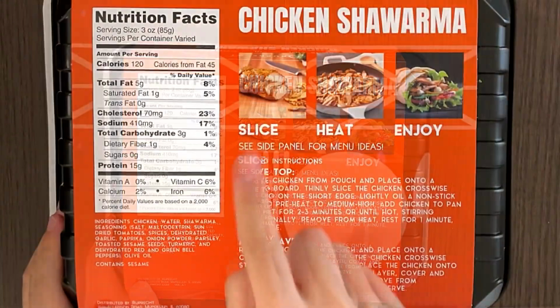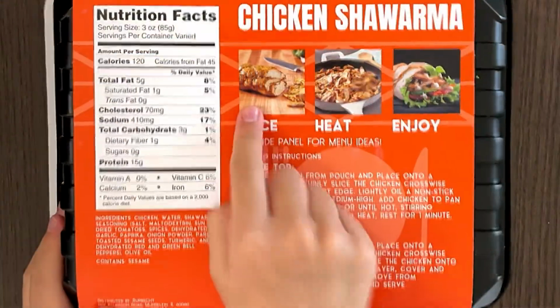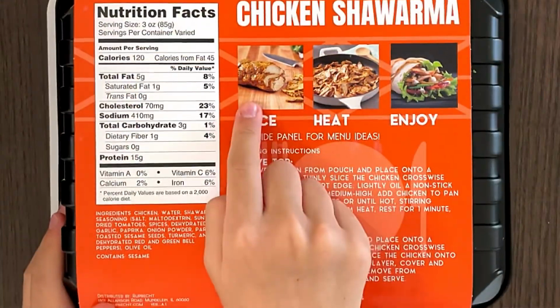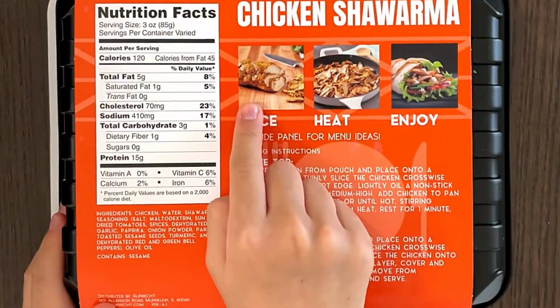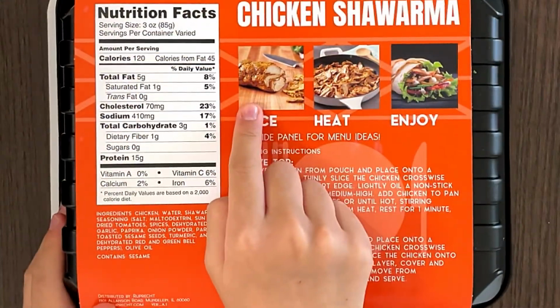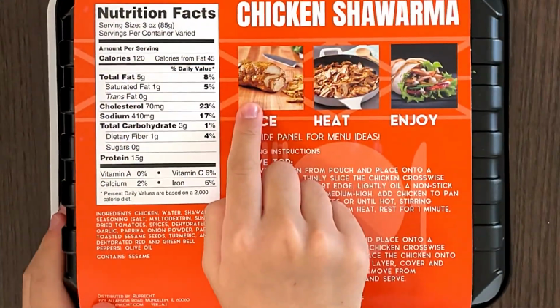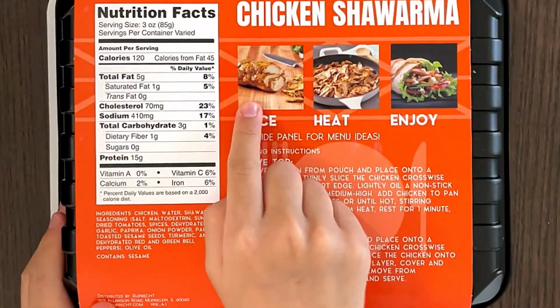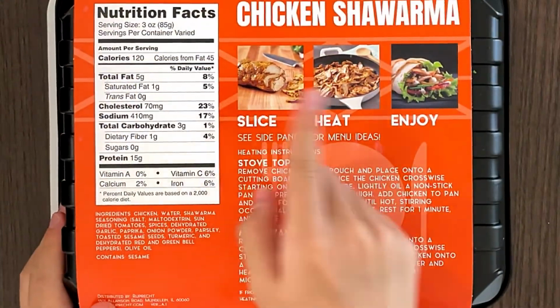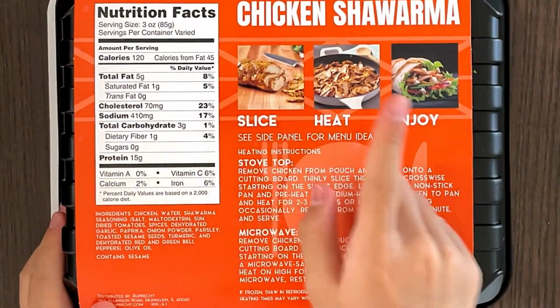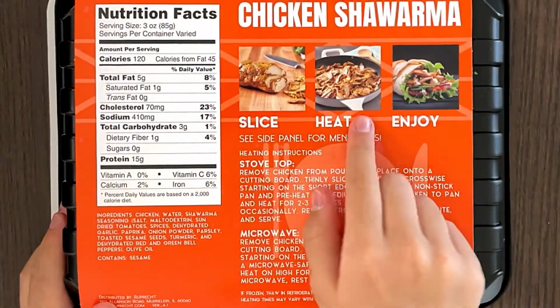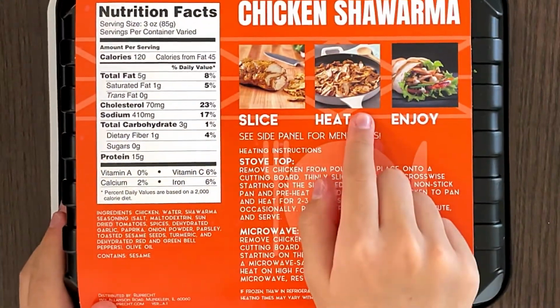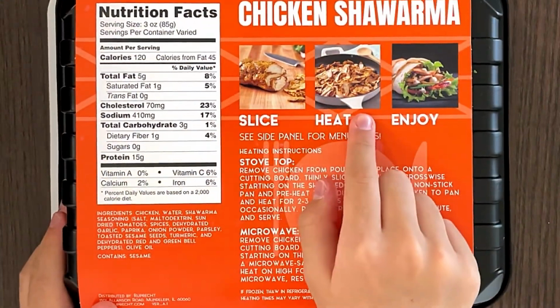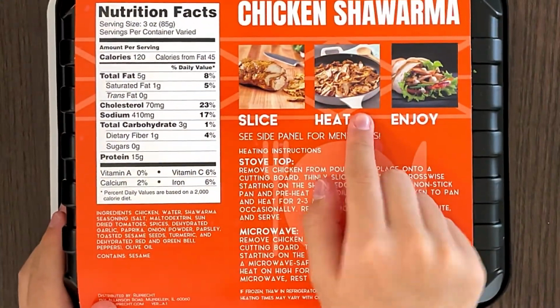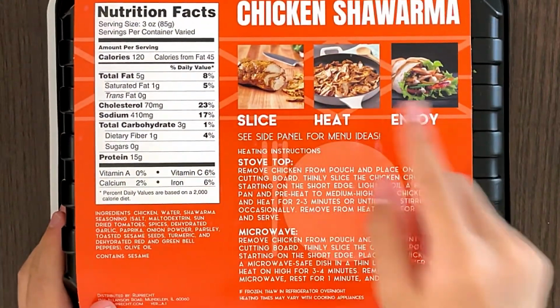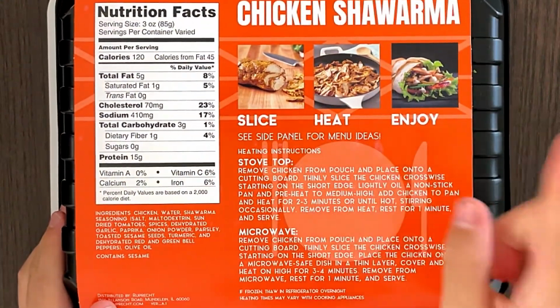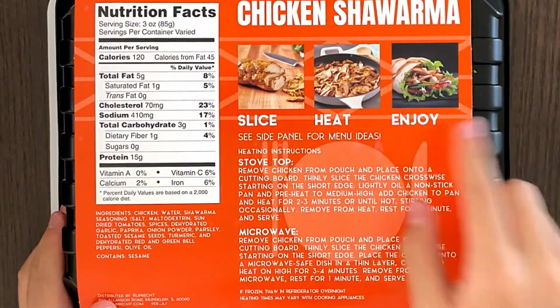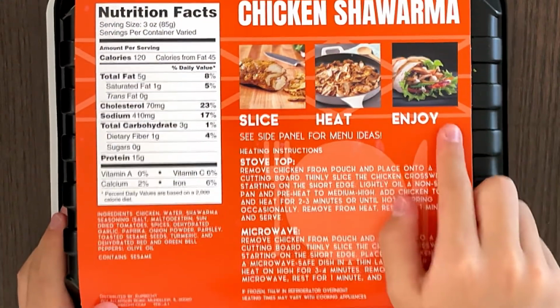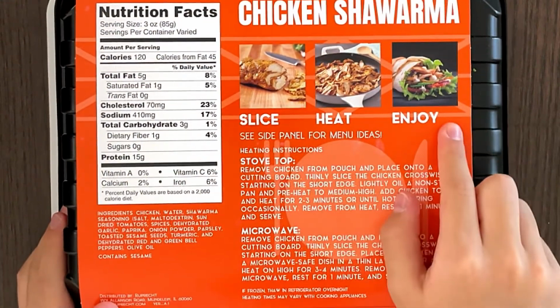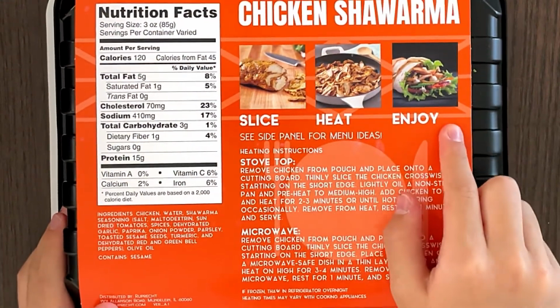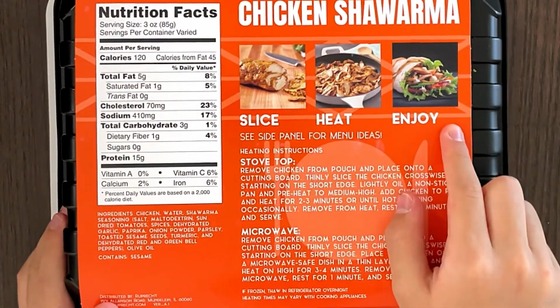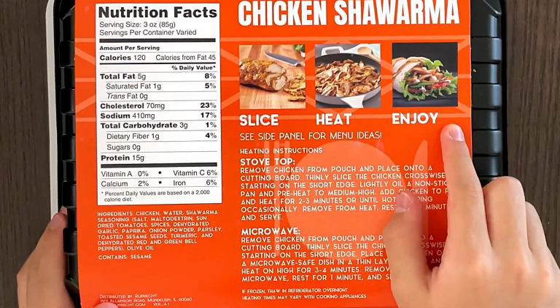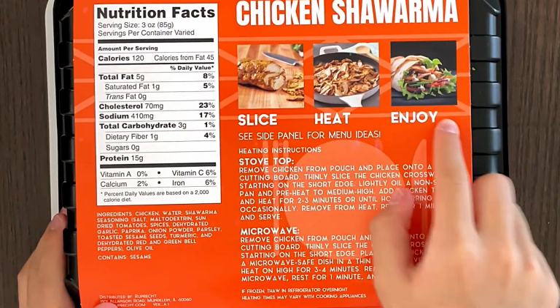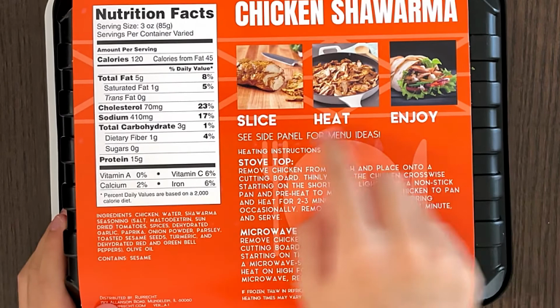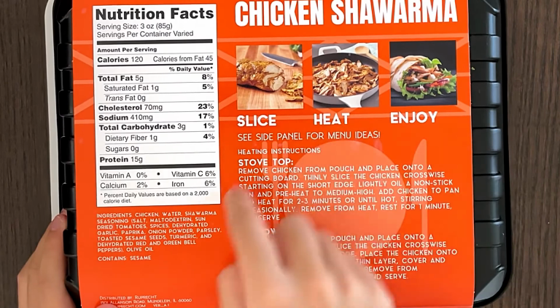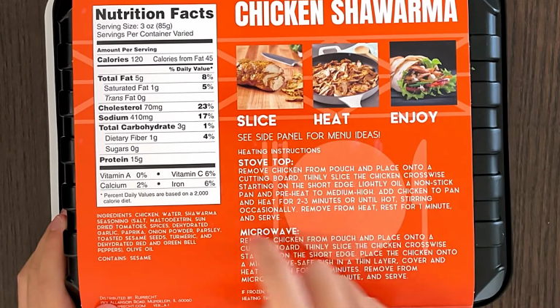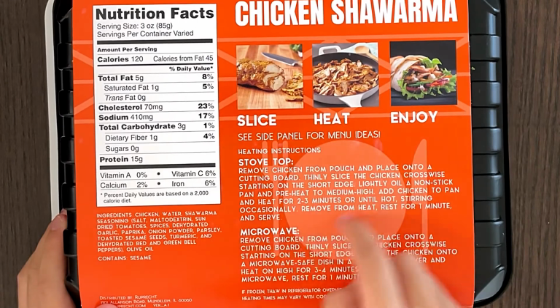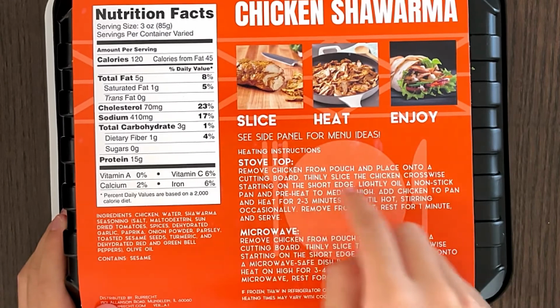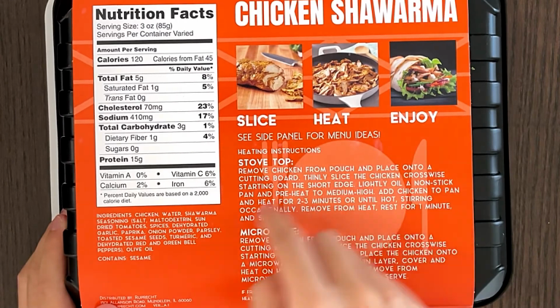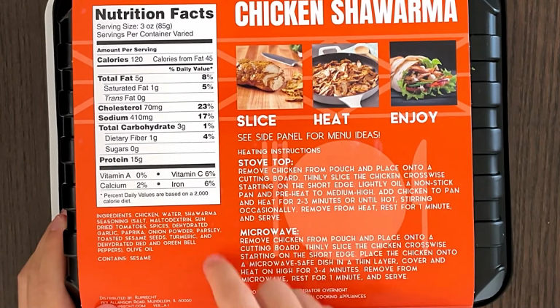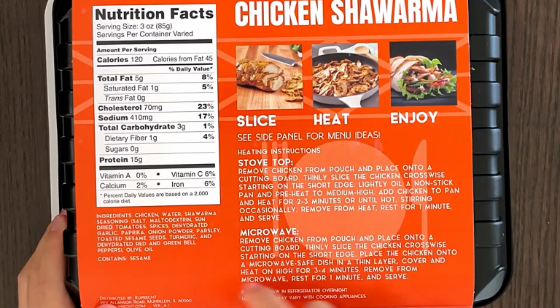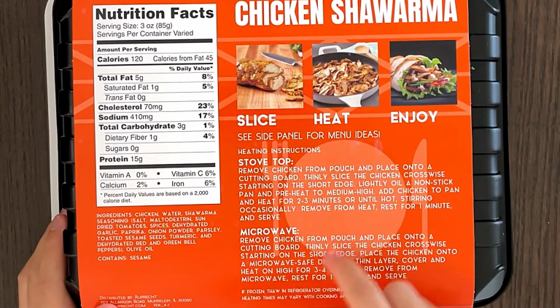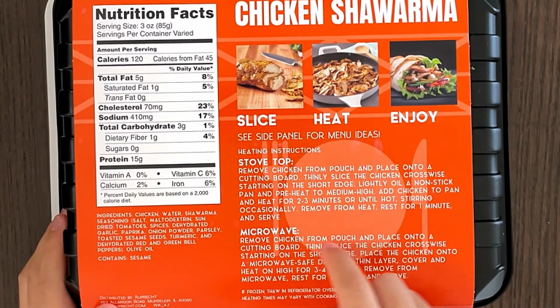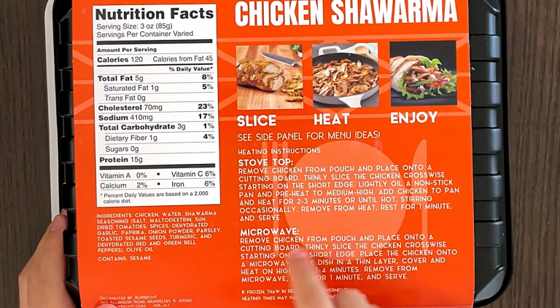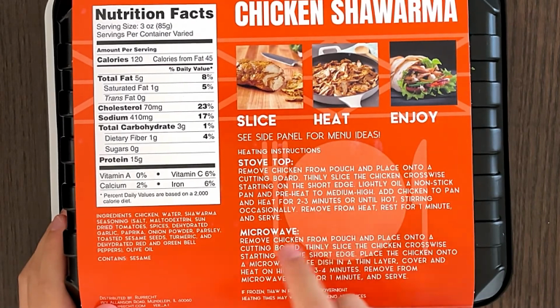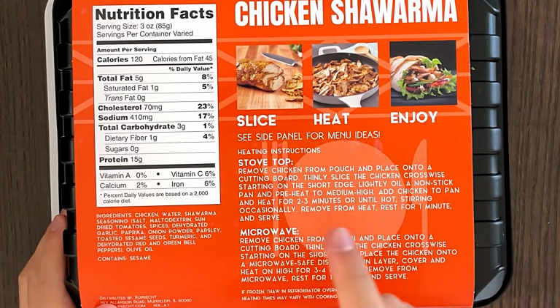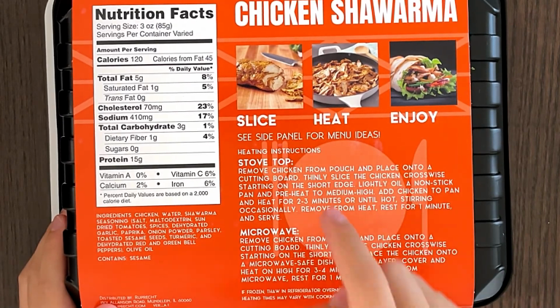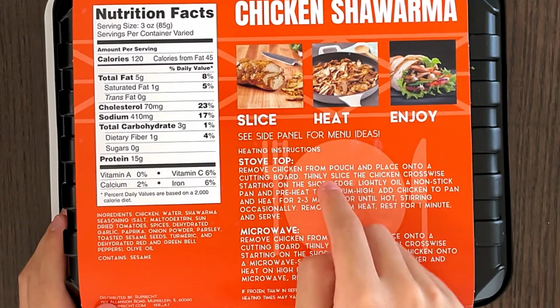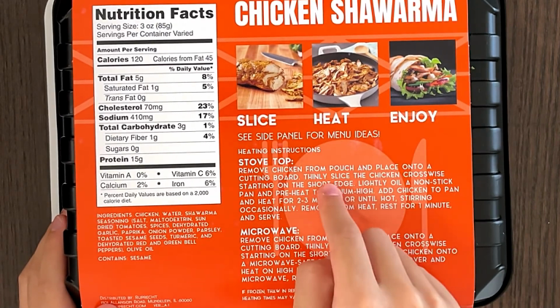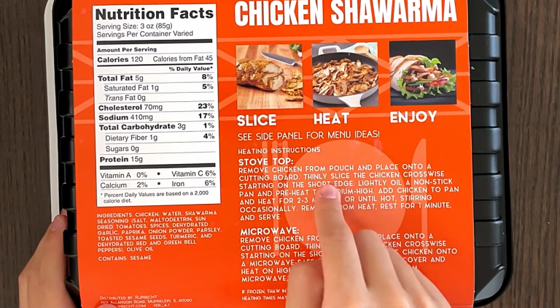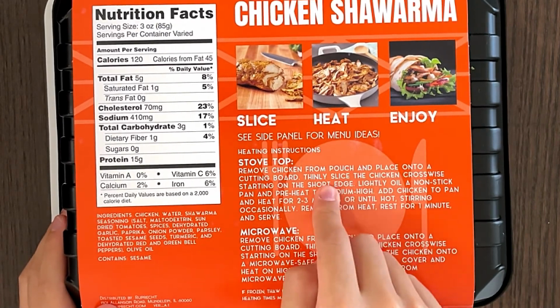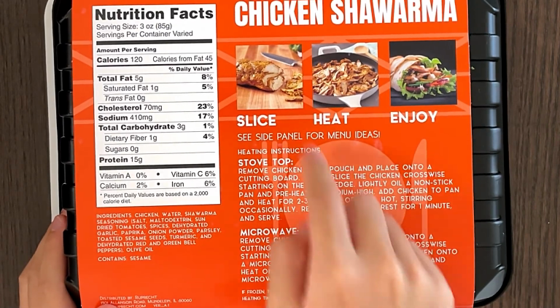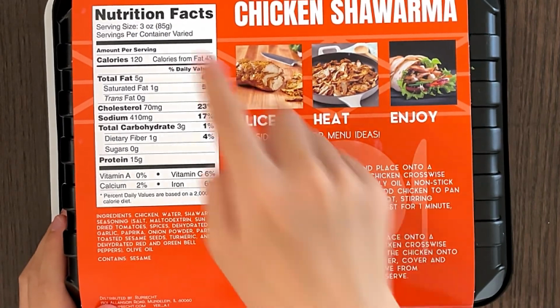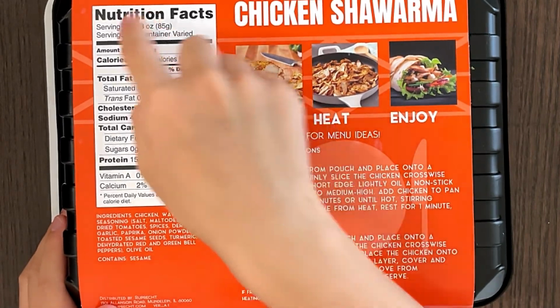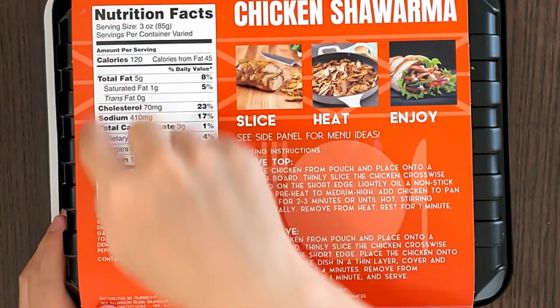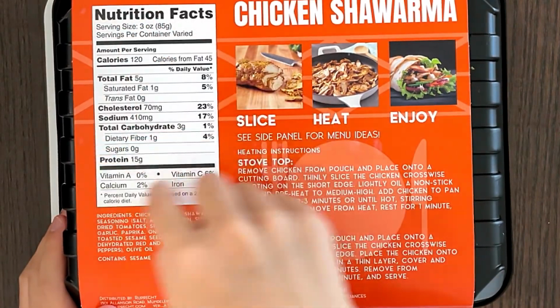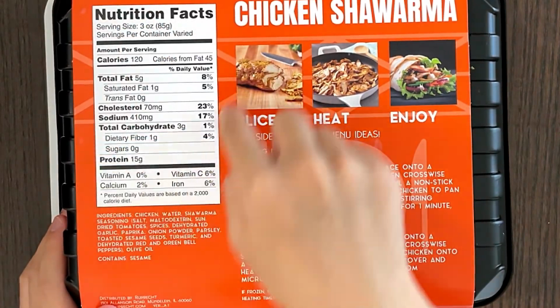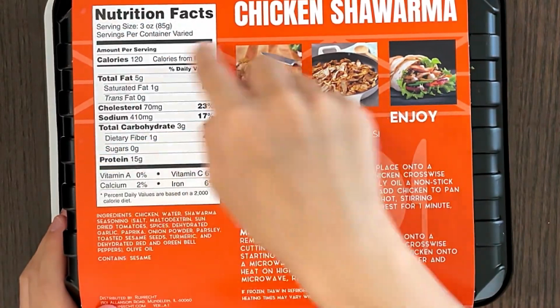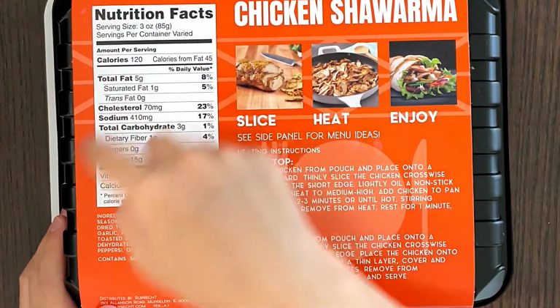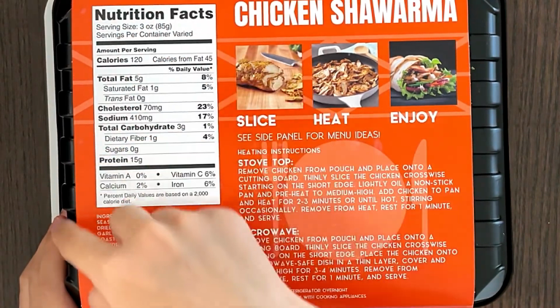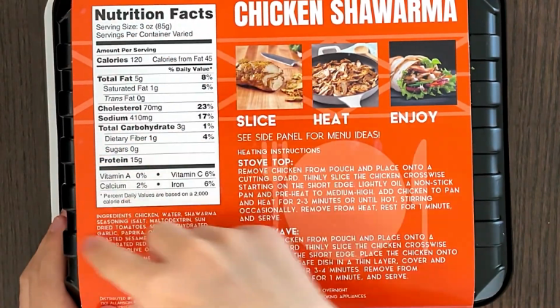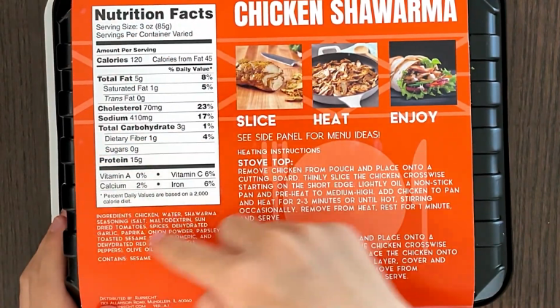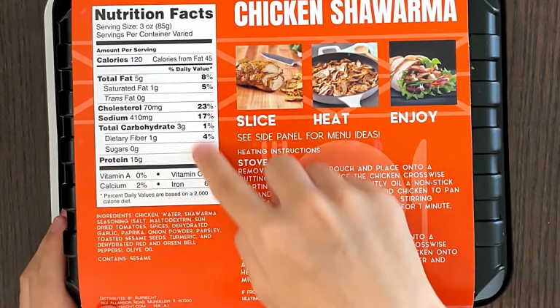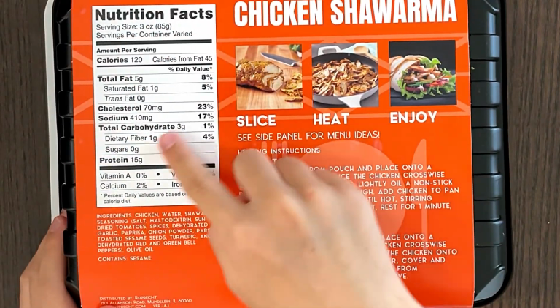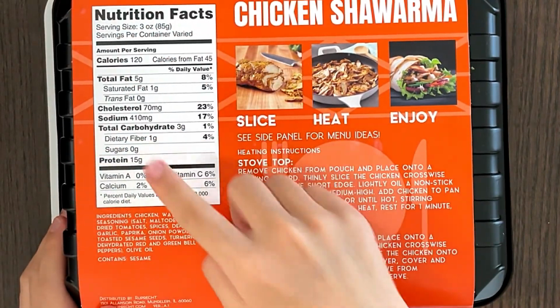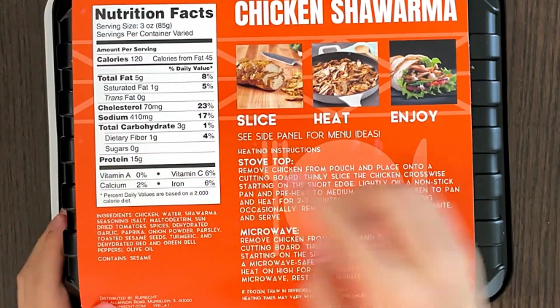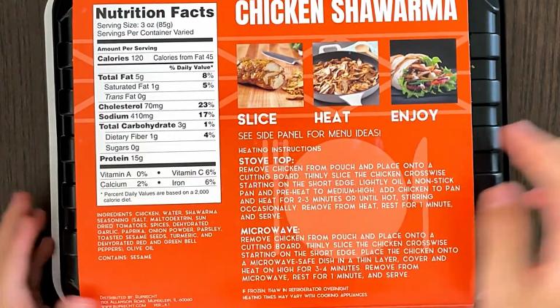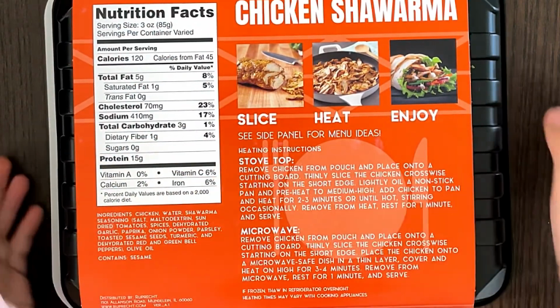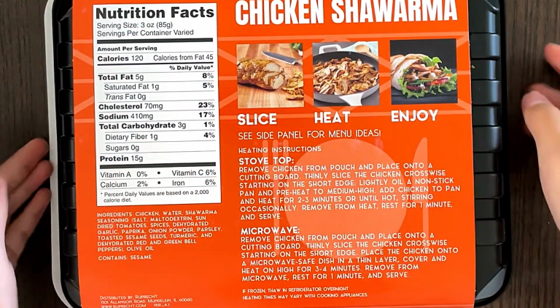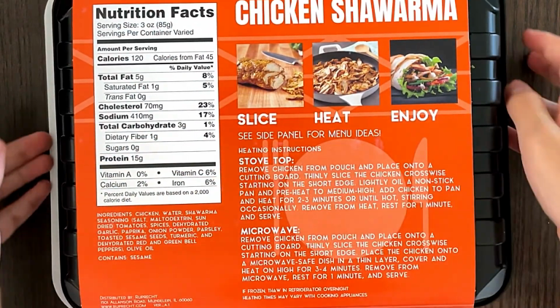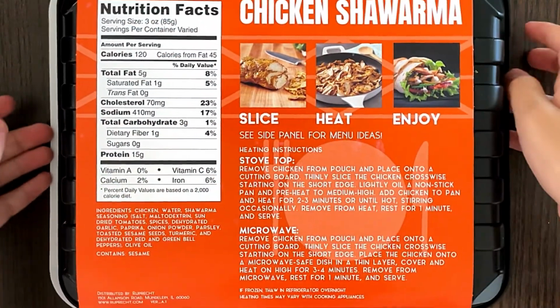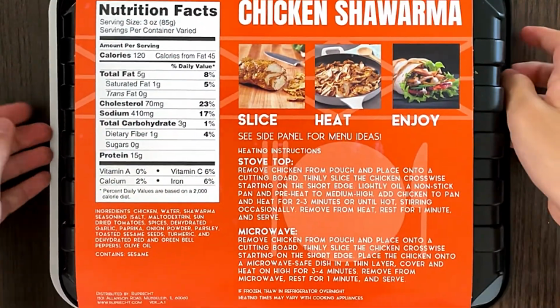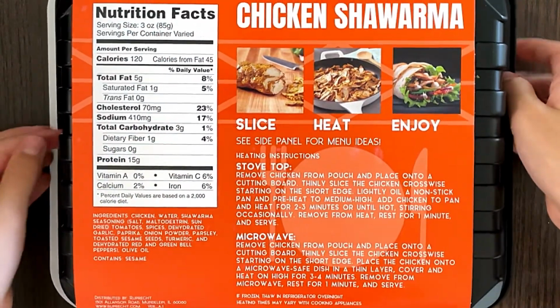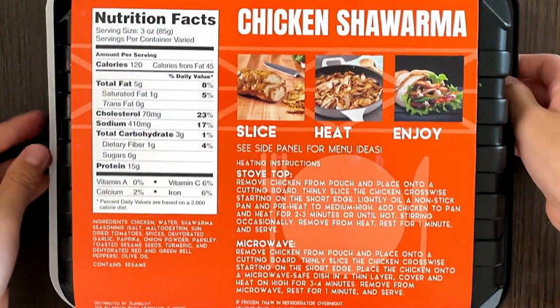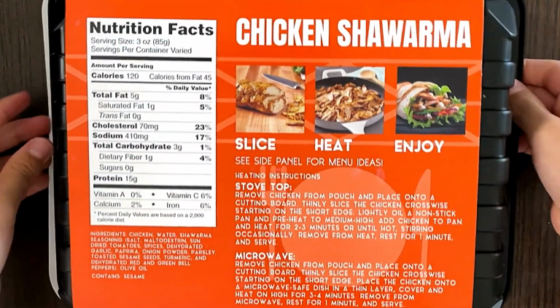Slice, heat, and enjoy. You can do stove top or microwave — we're doing the stove top. Nutrition facts and ingredients: contains sesame.